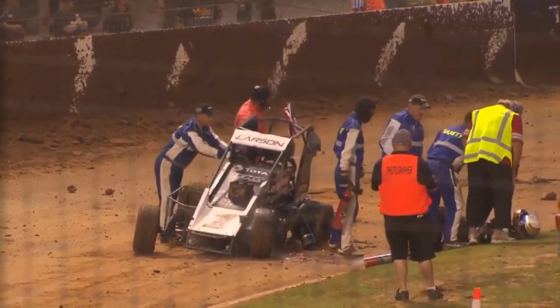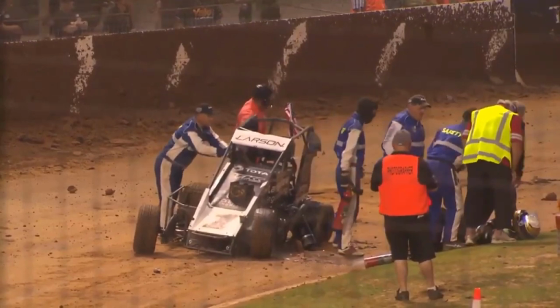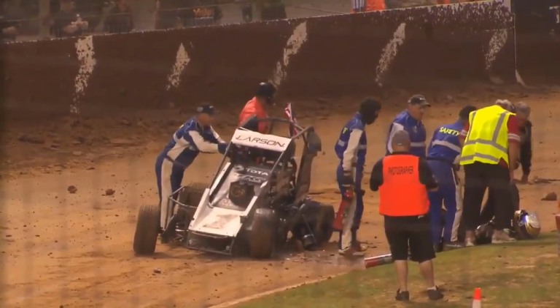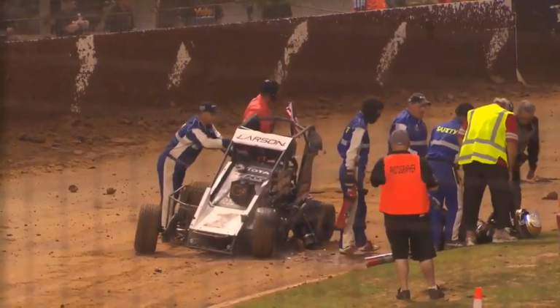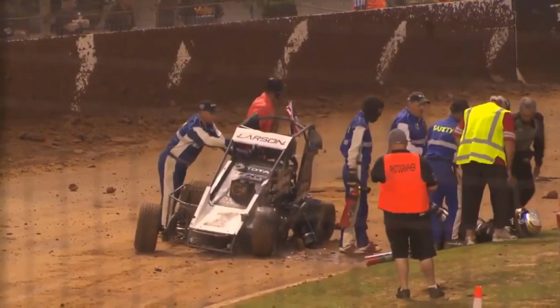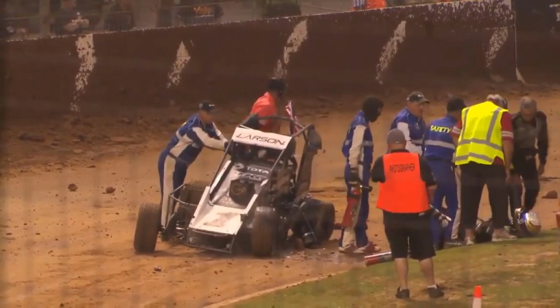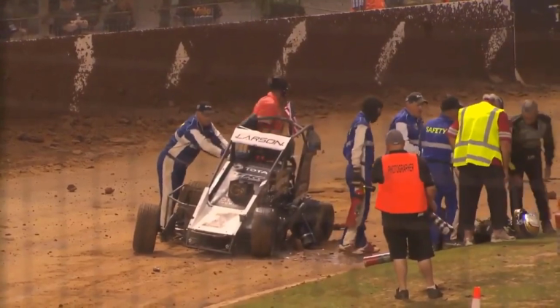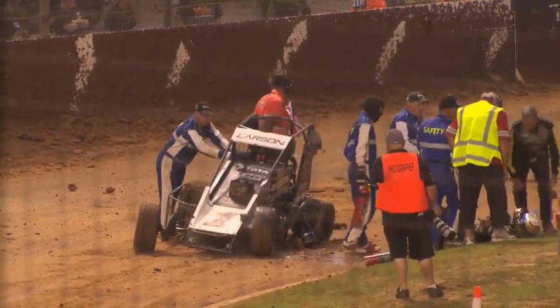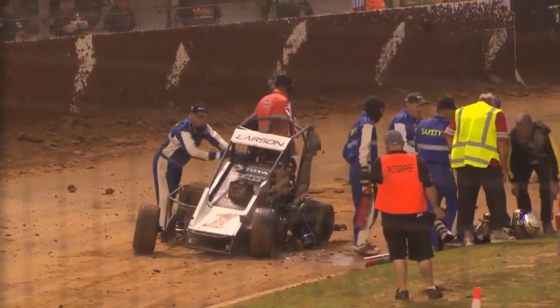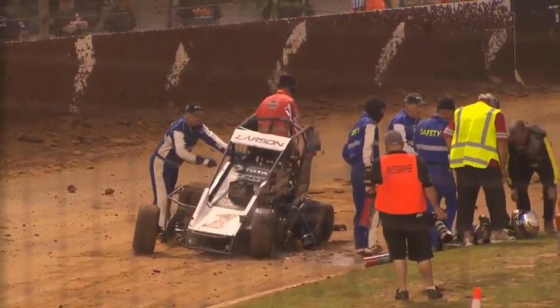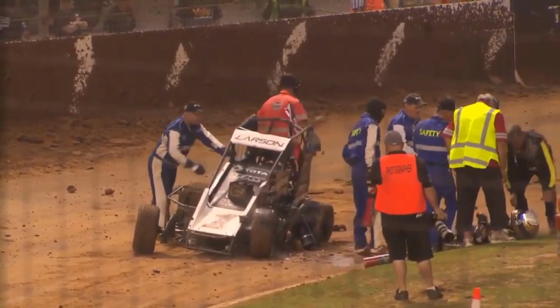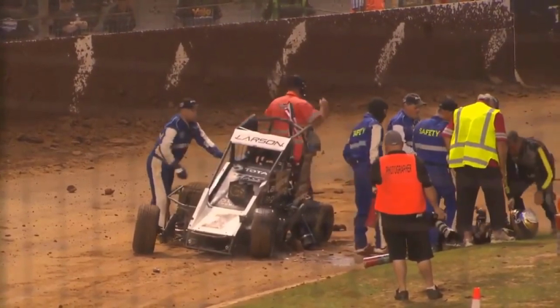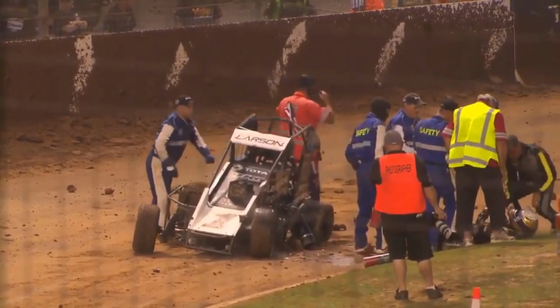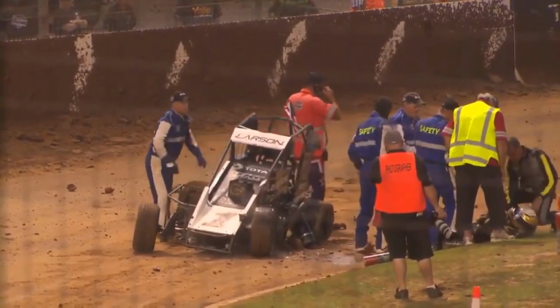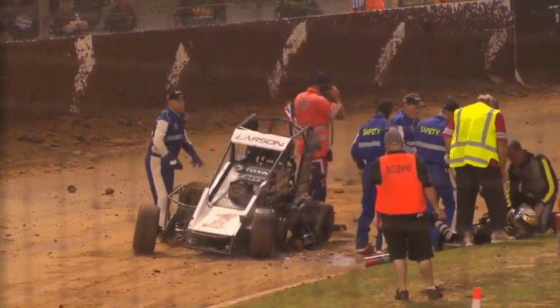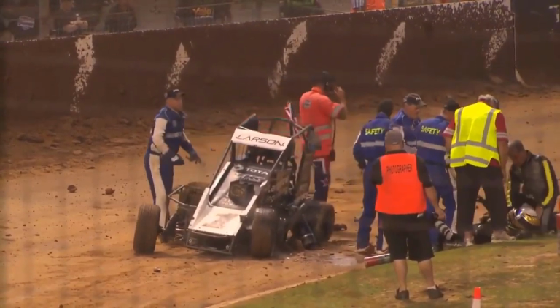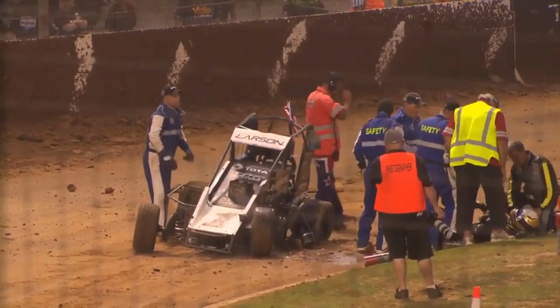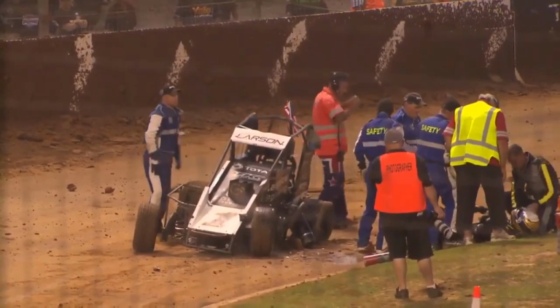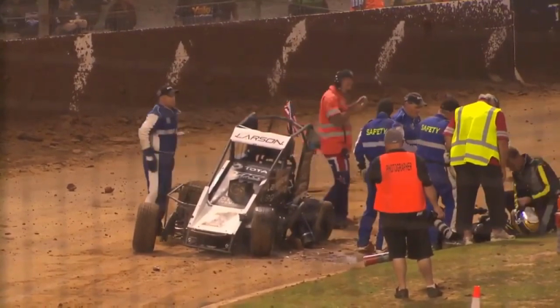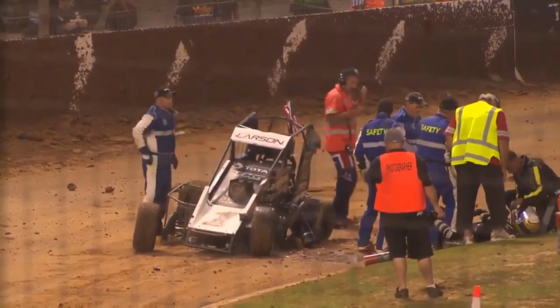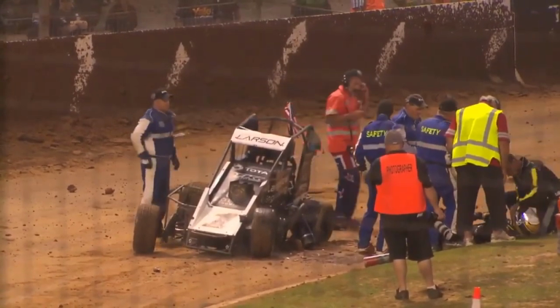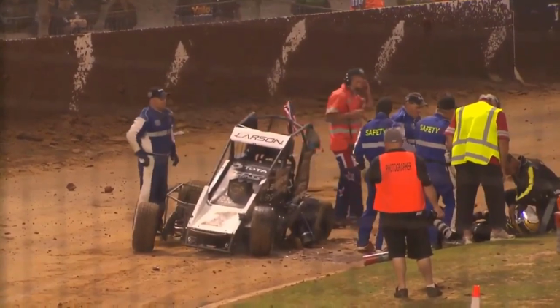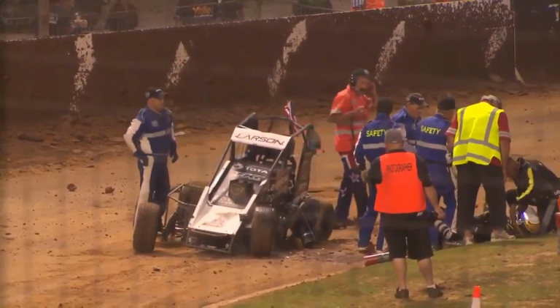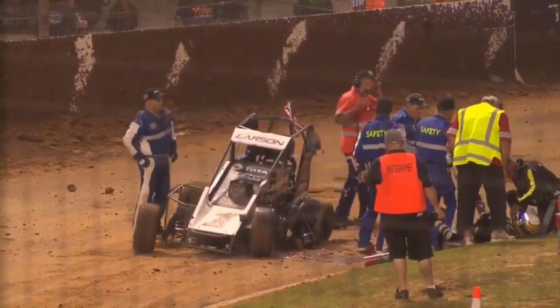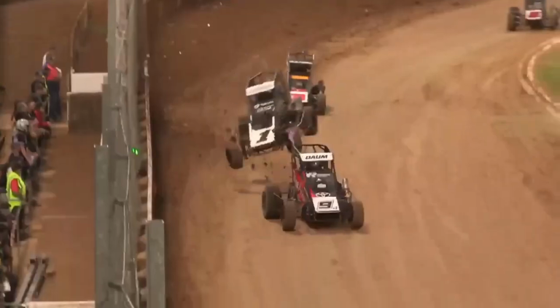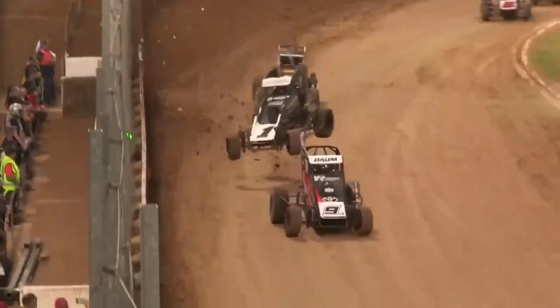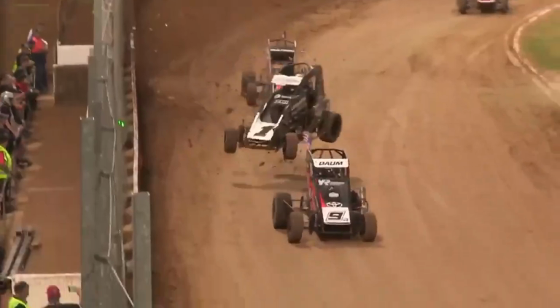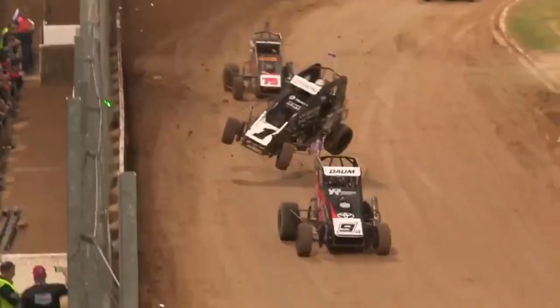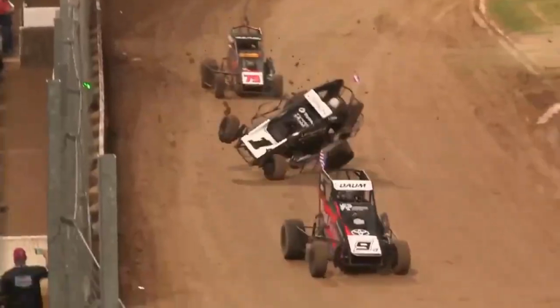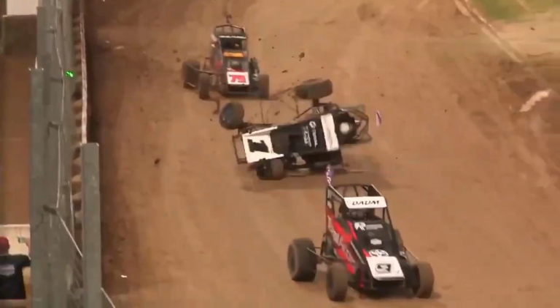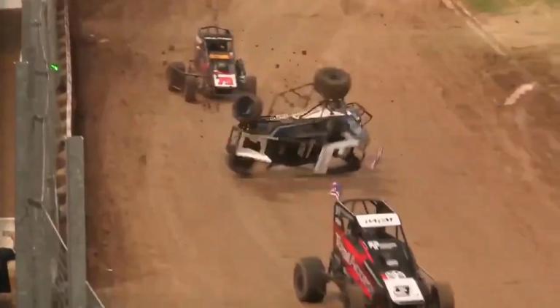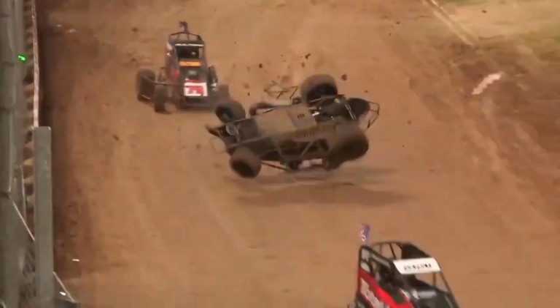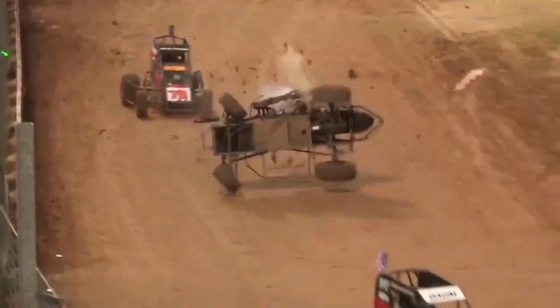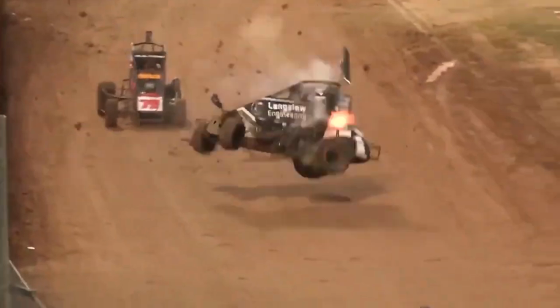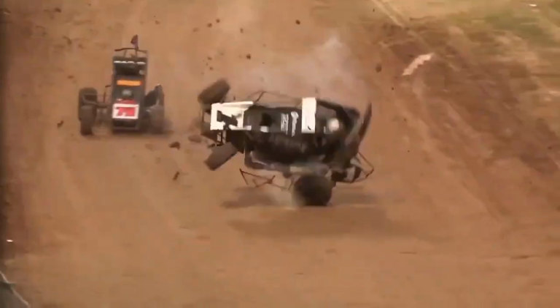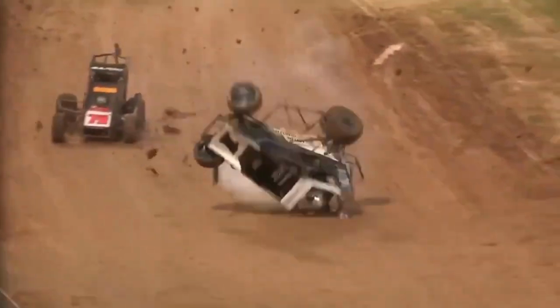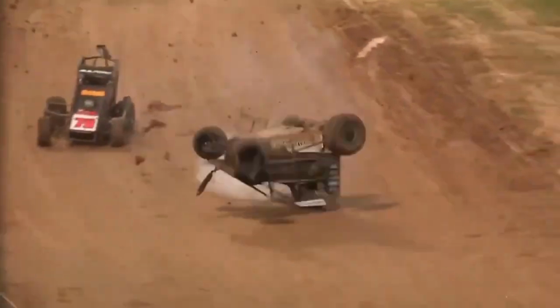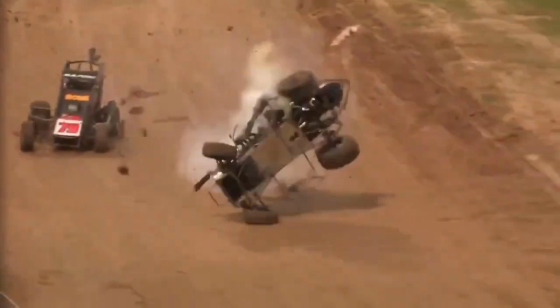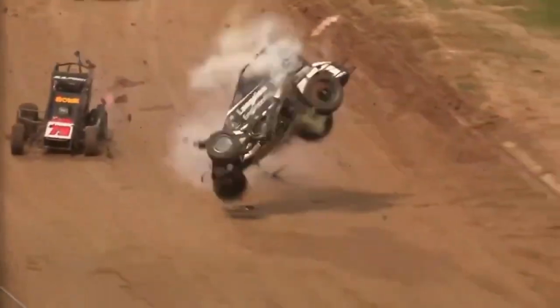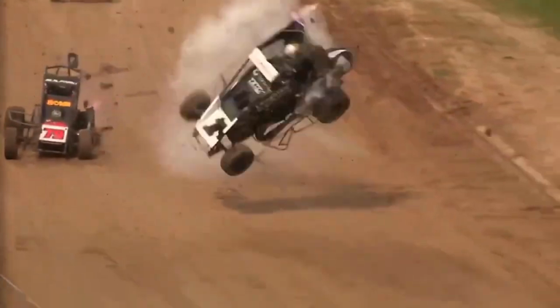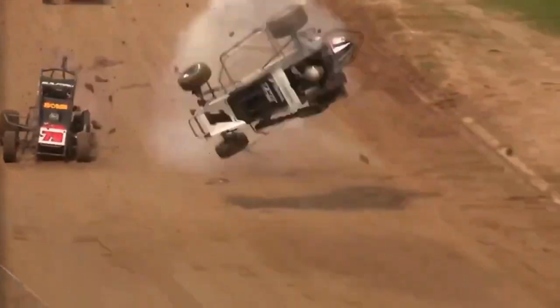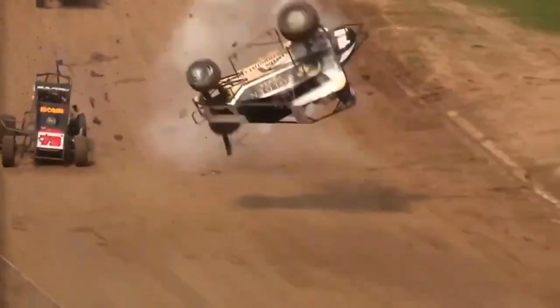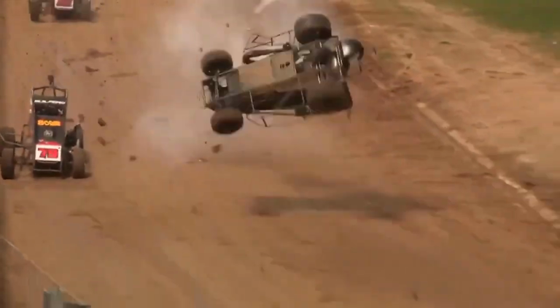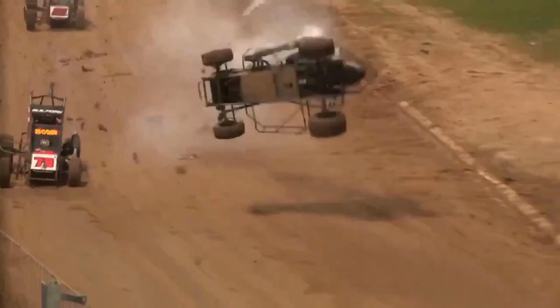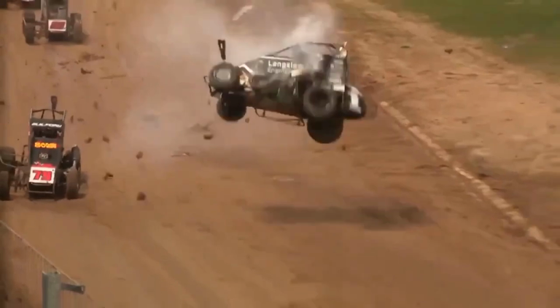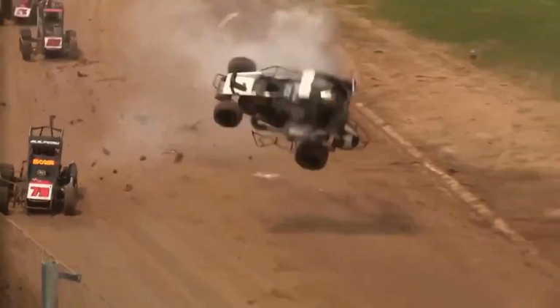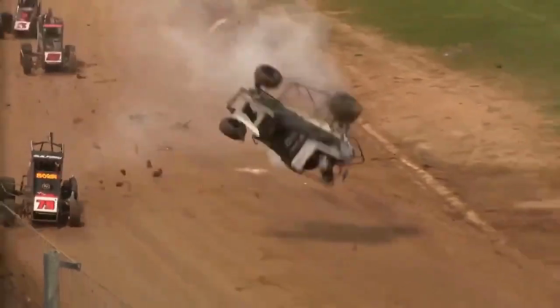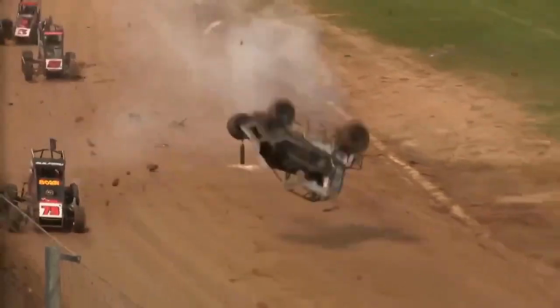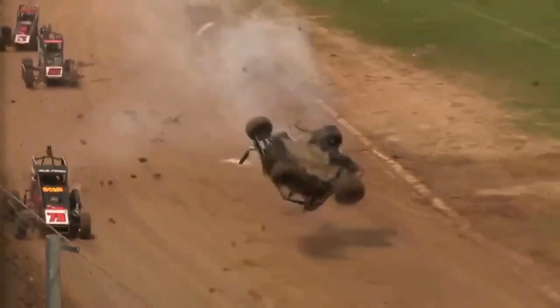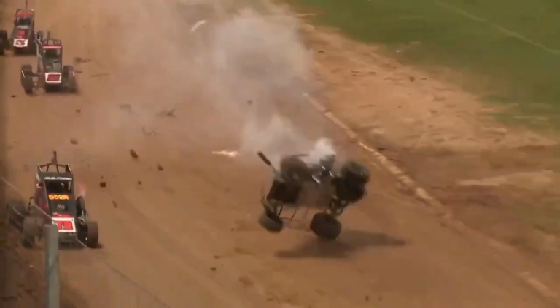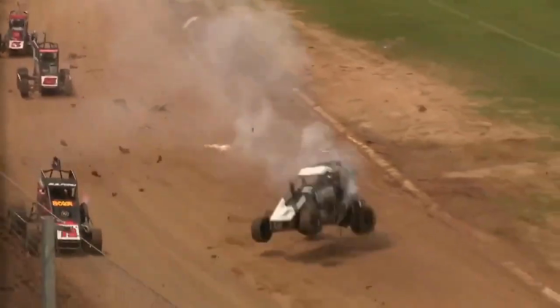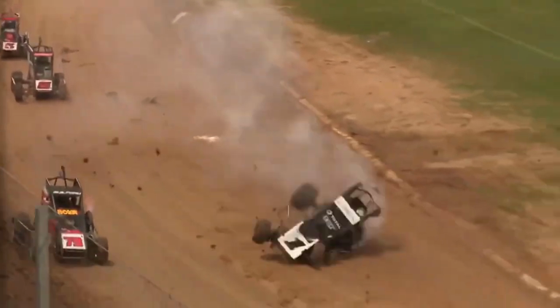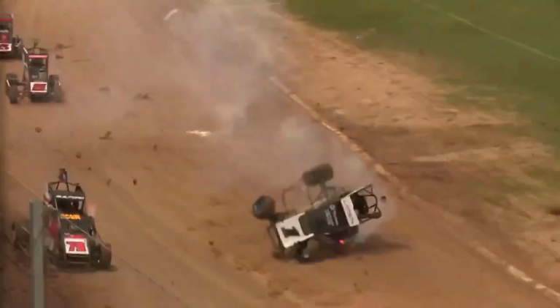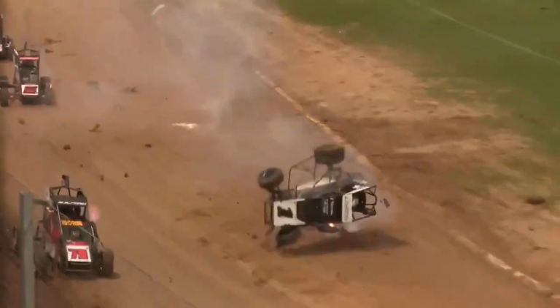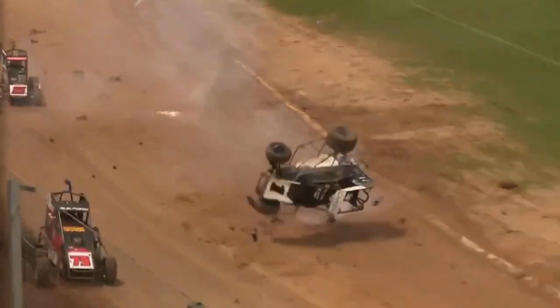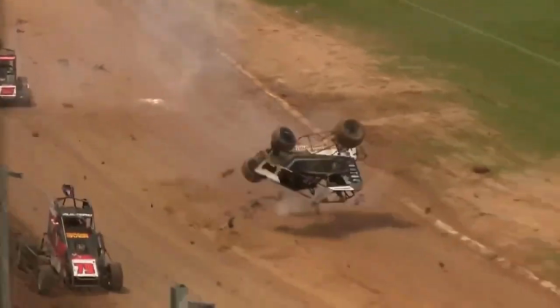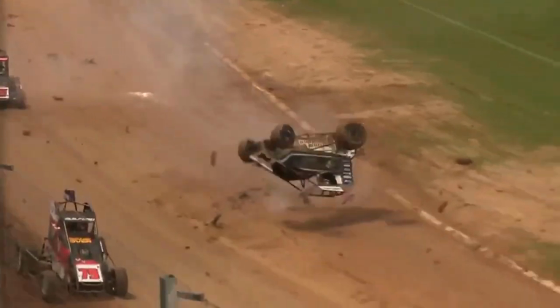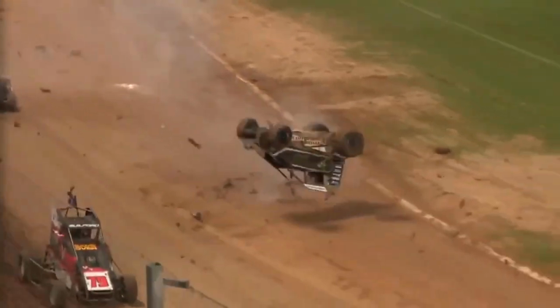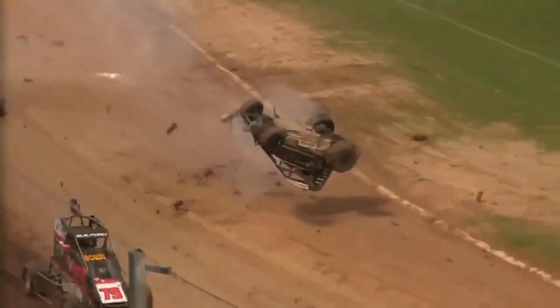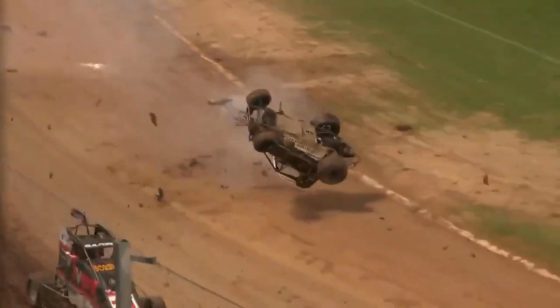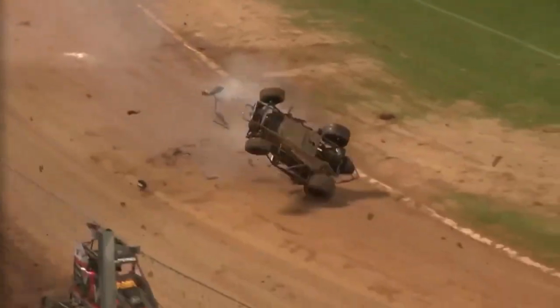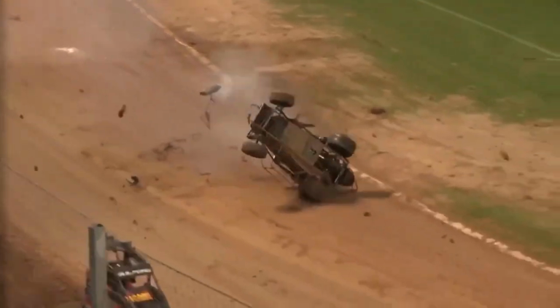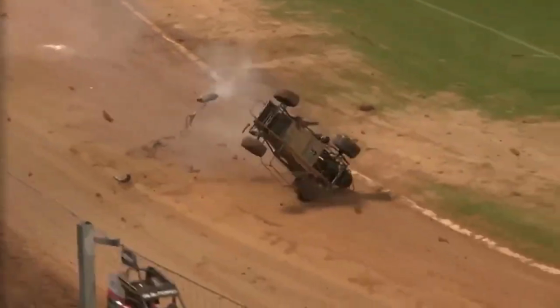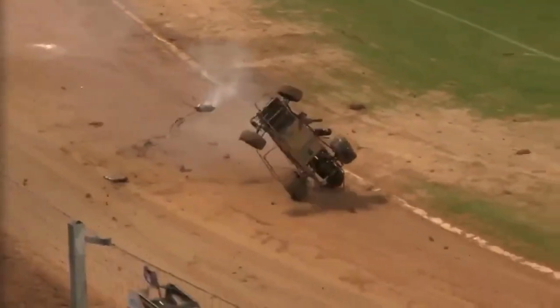Here's a replay coming up on the screen now, so we're just going to check this out. We can cut to the replay — there we go, here it is. Multiple rollovers.